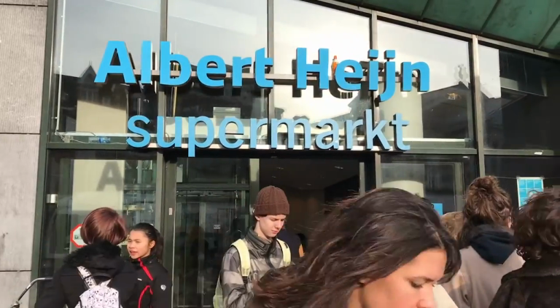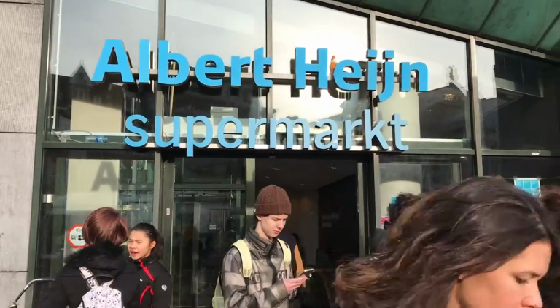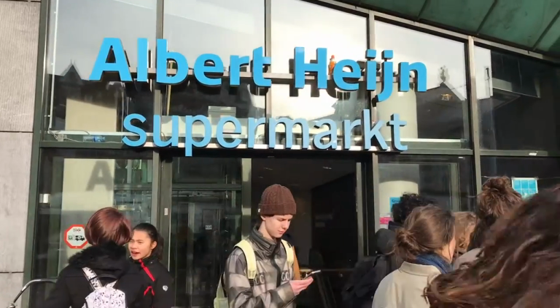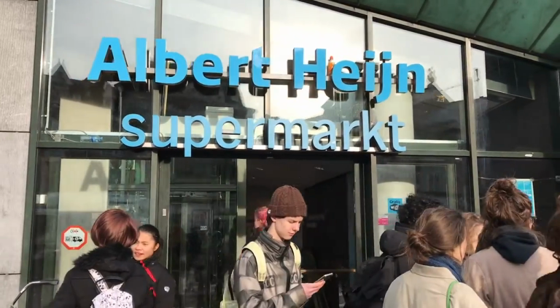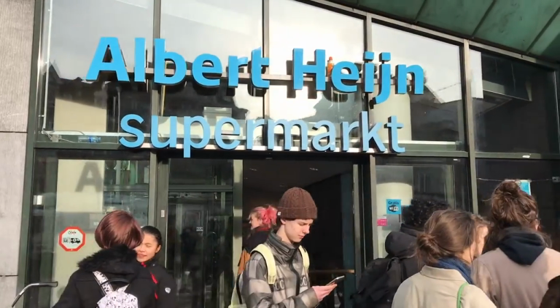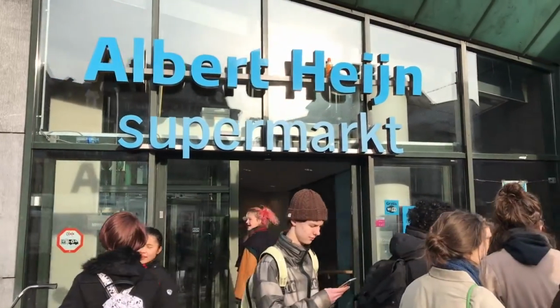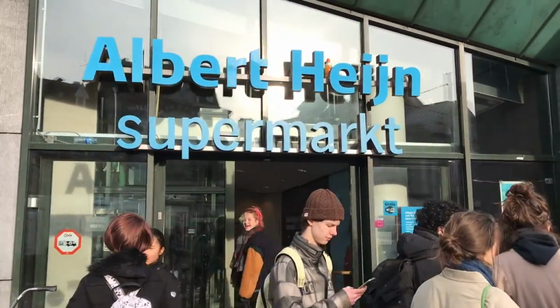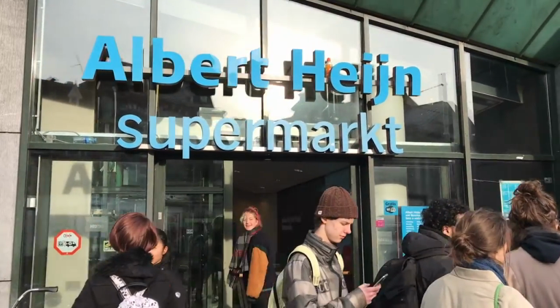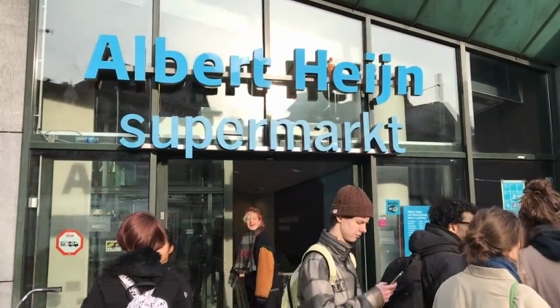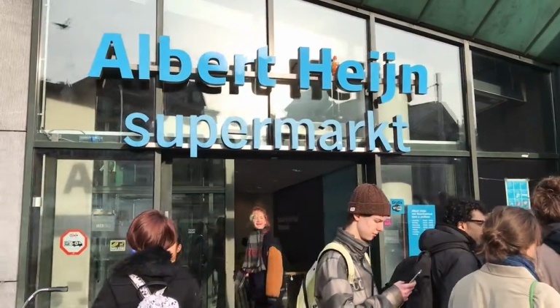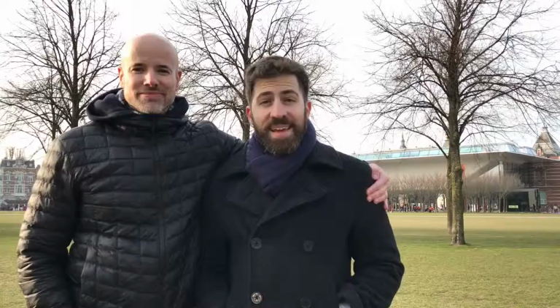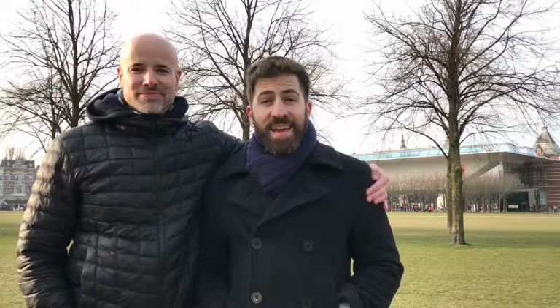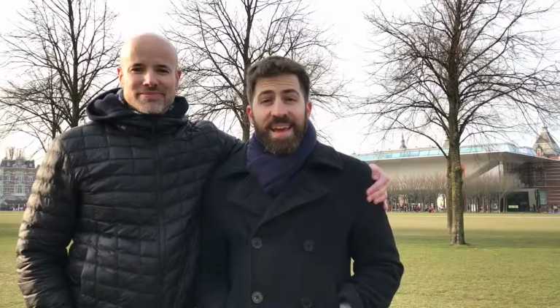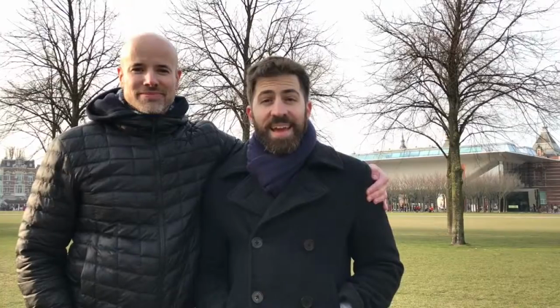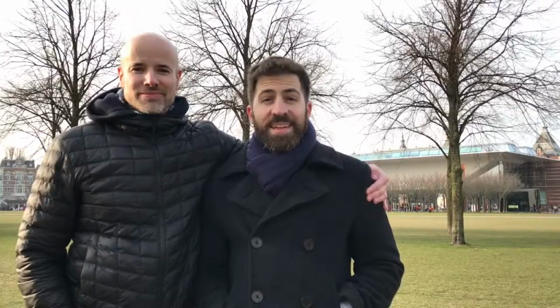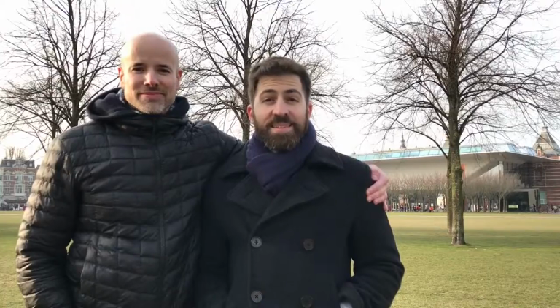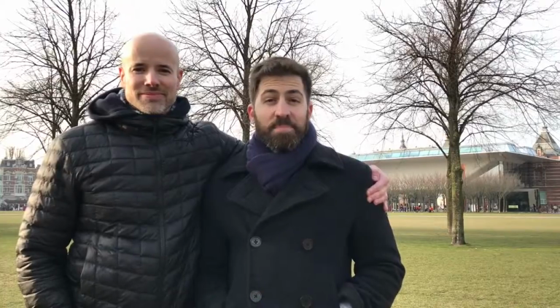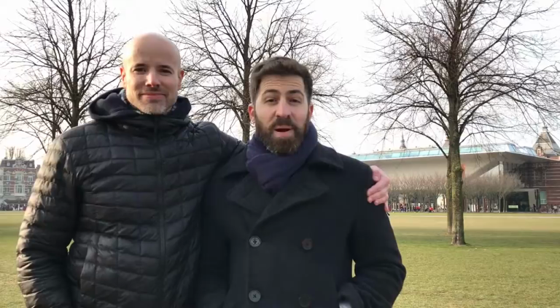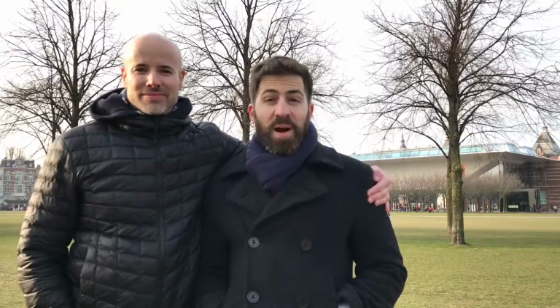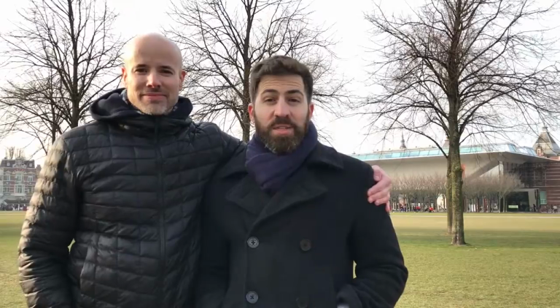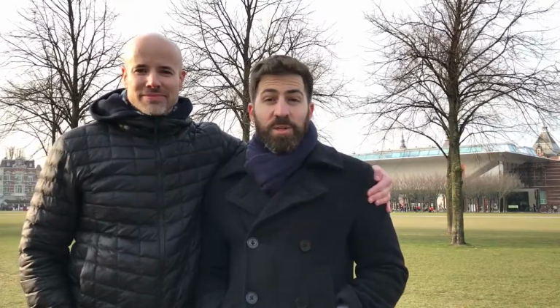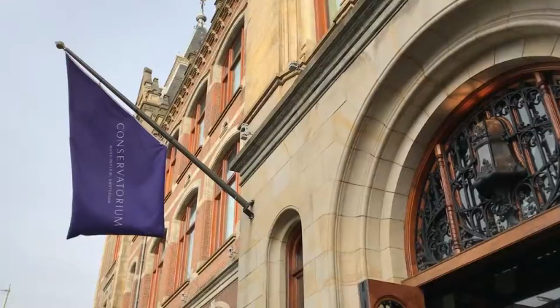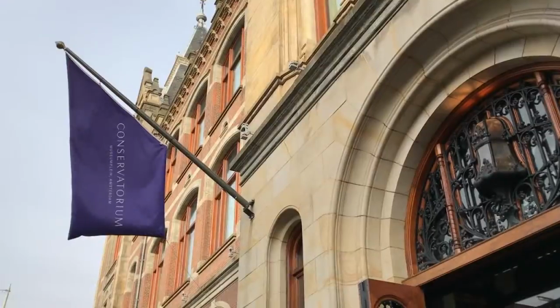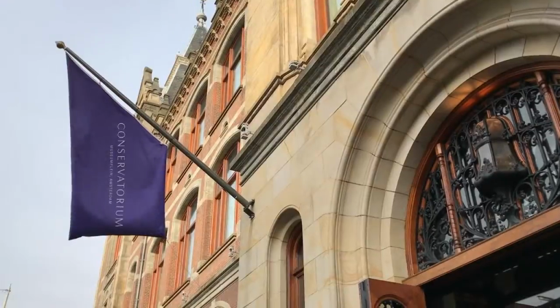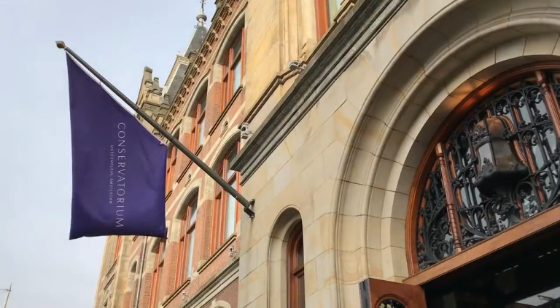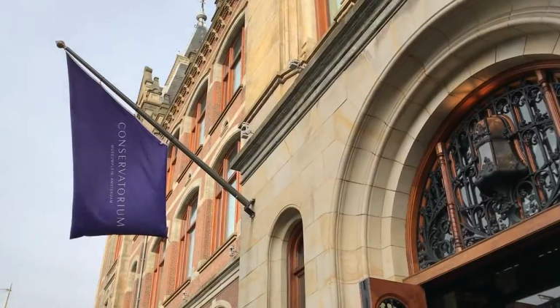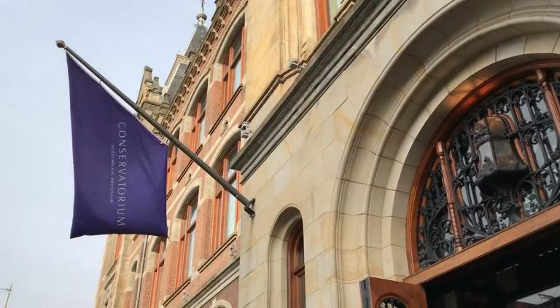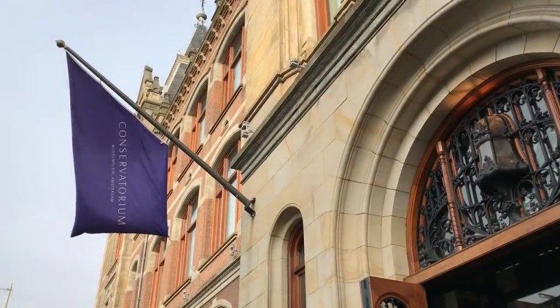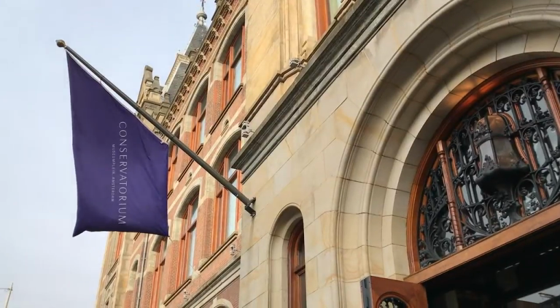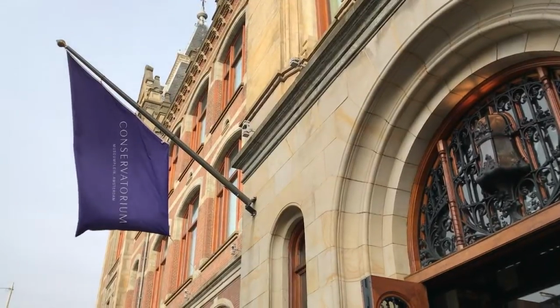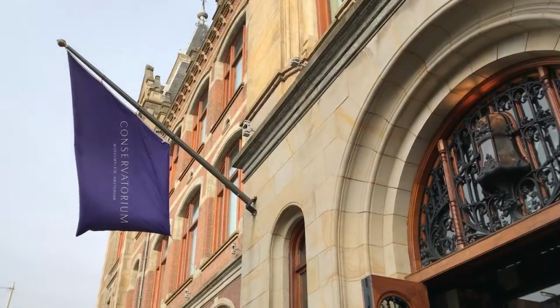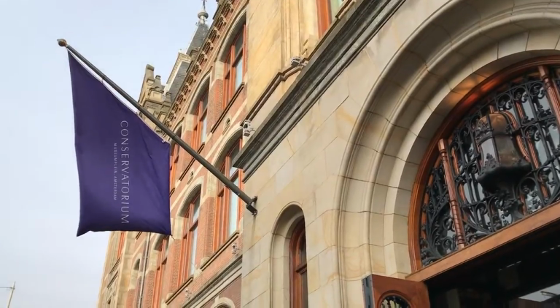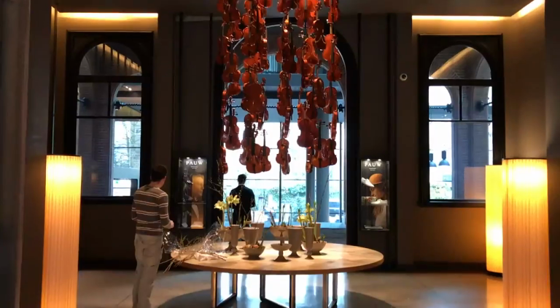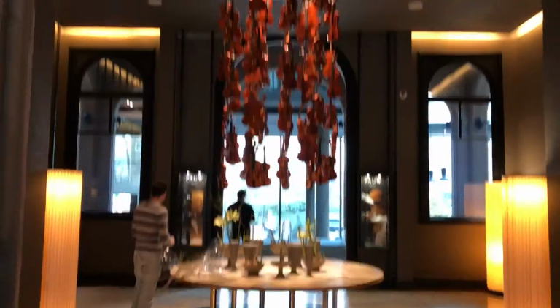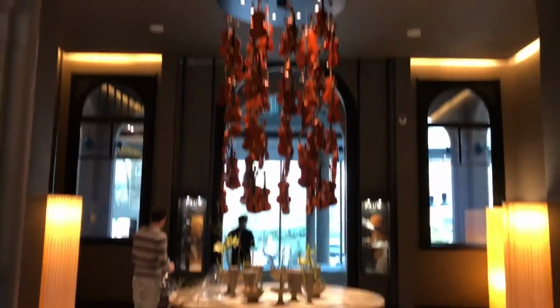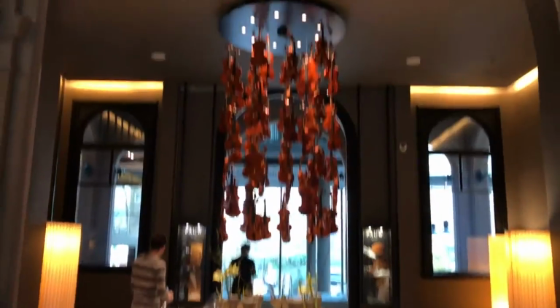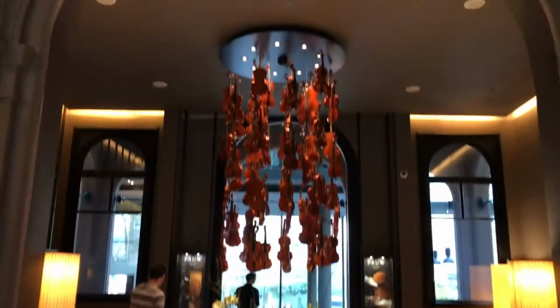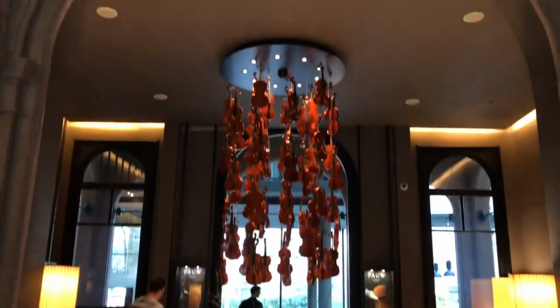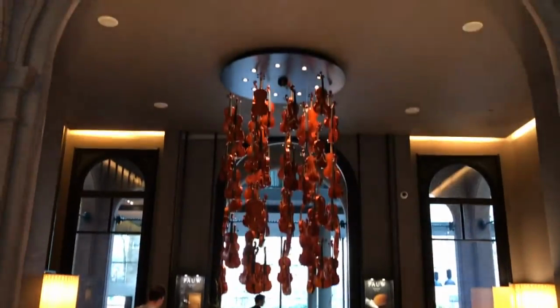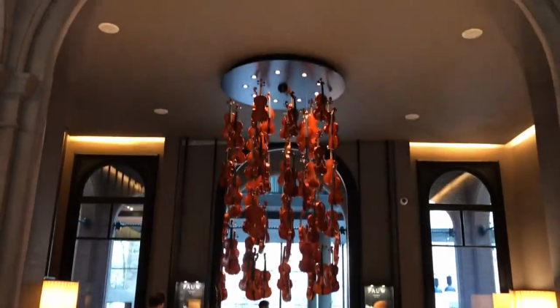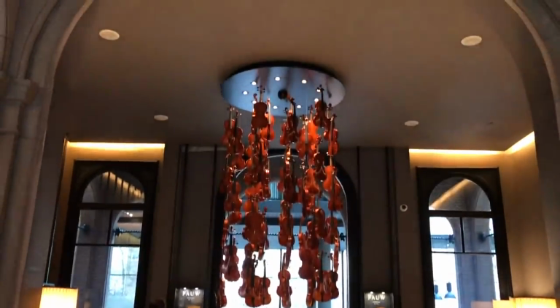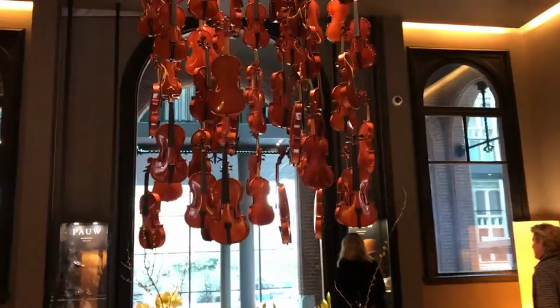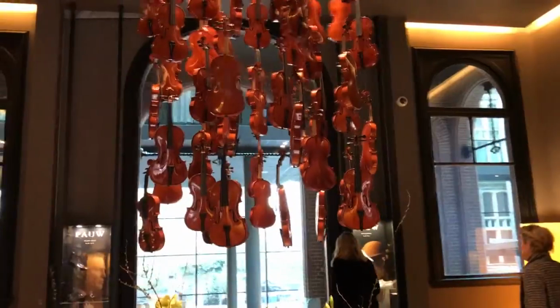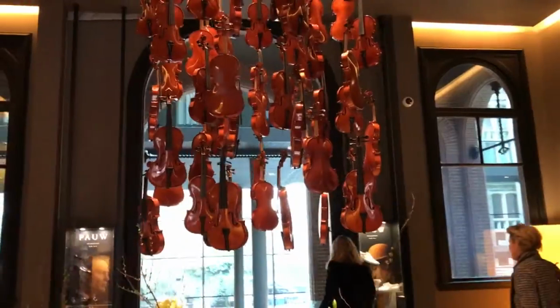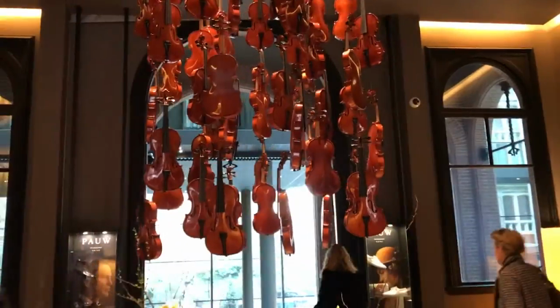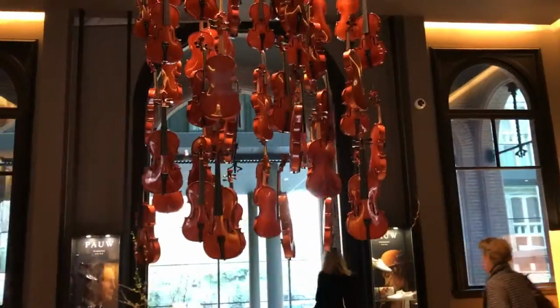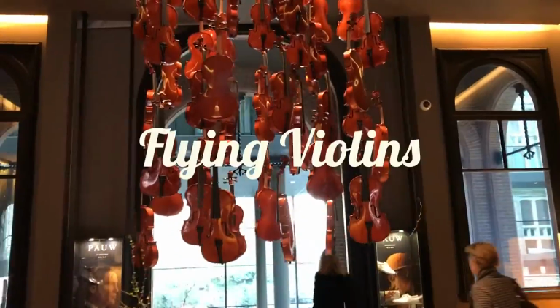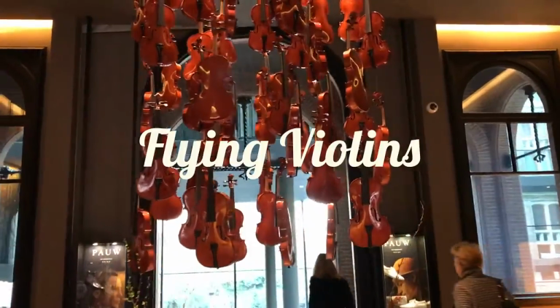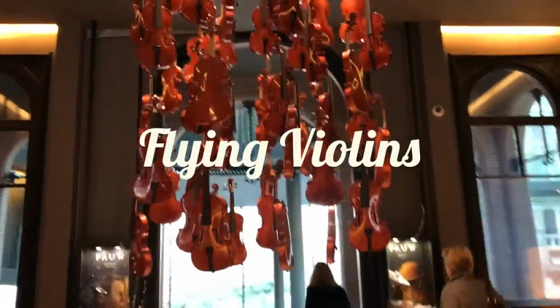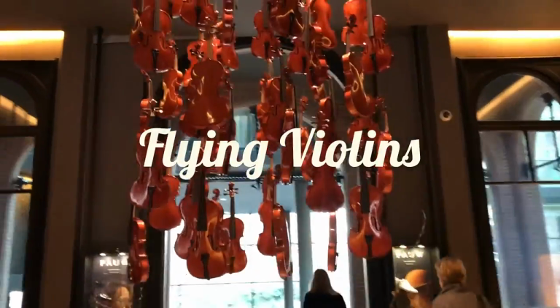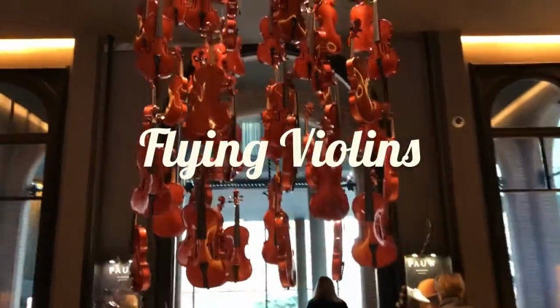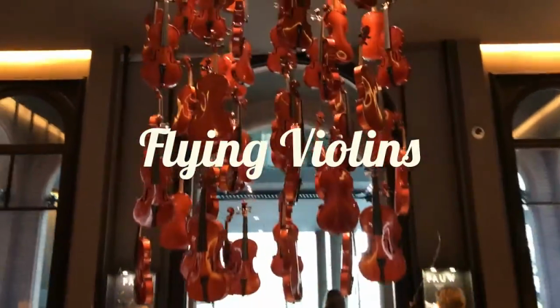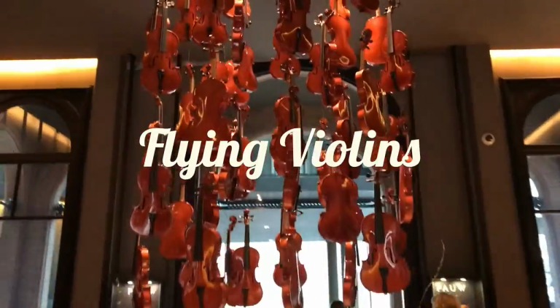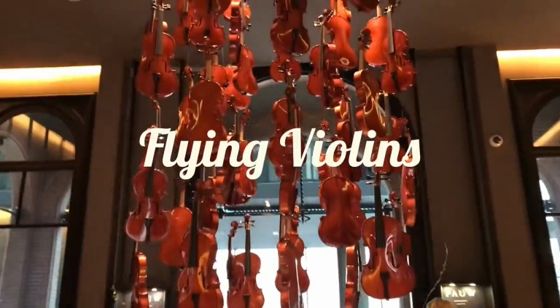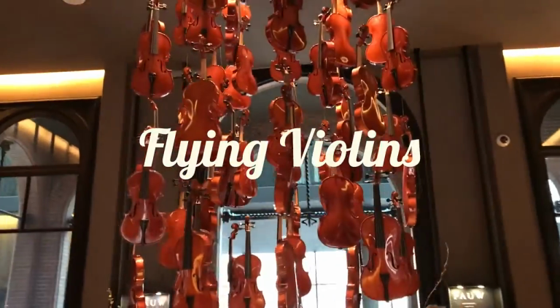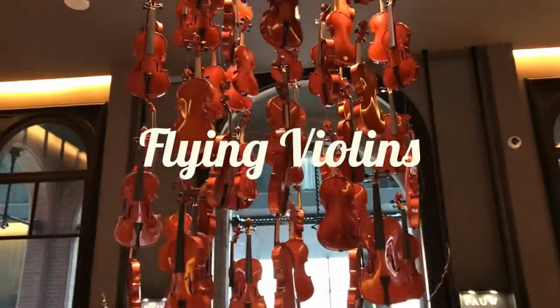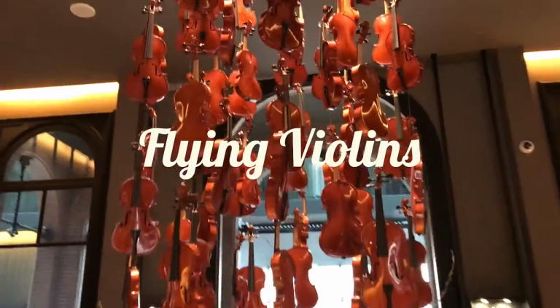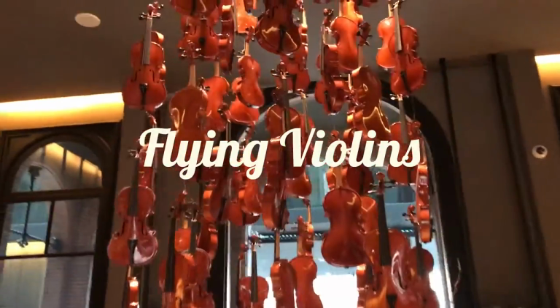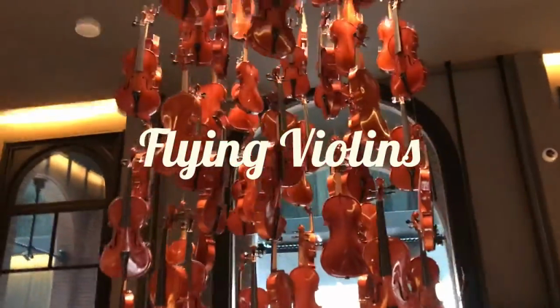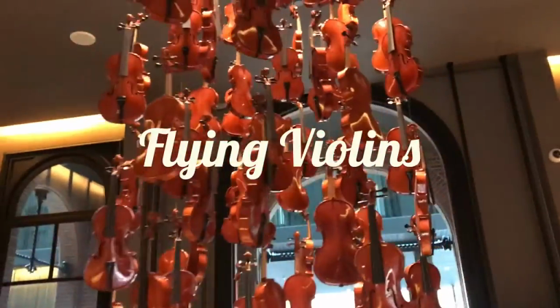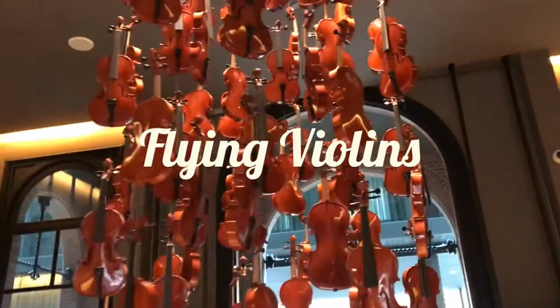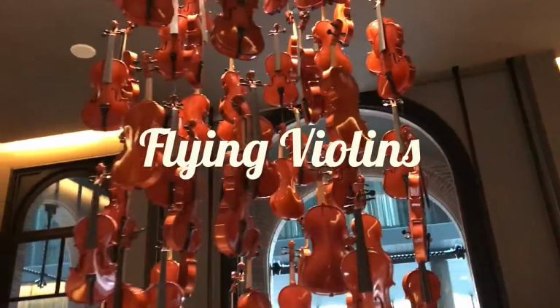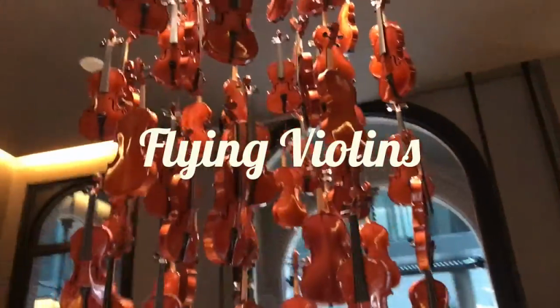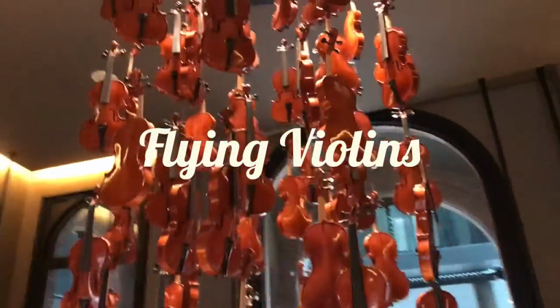The second thing is a posh hotel called Conservatorium nearby, and you find flying violins in the entrance.